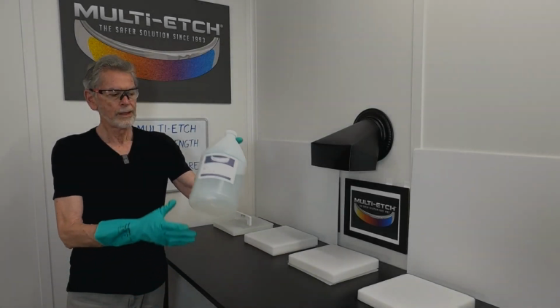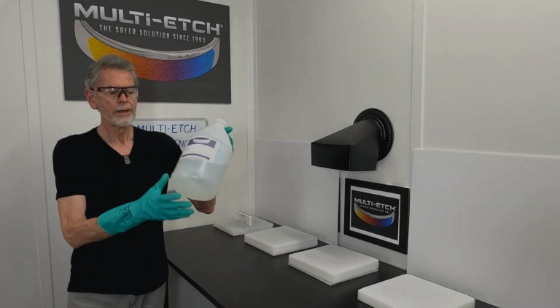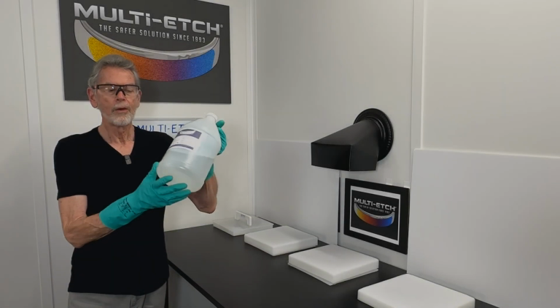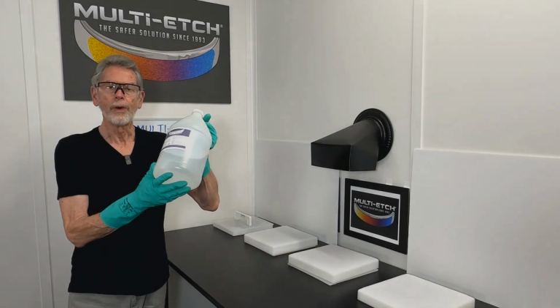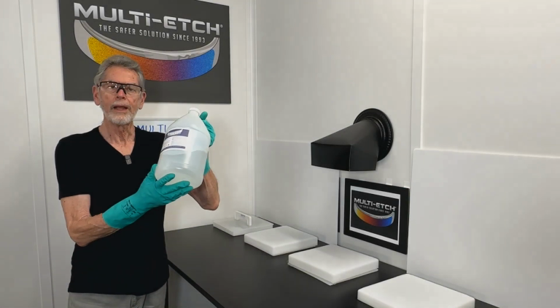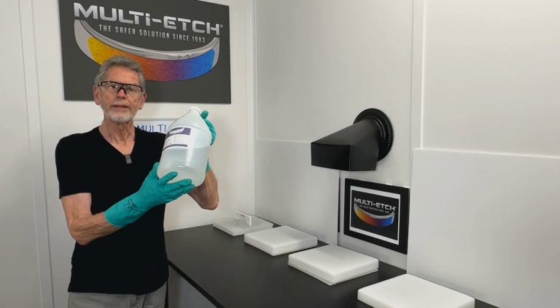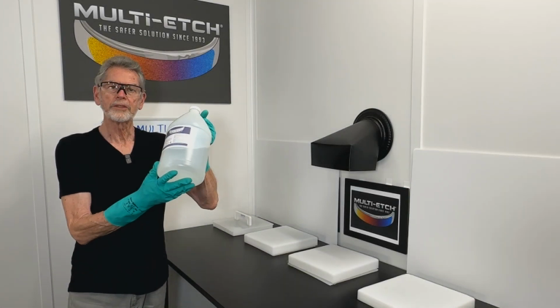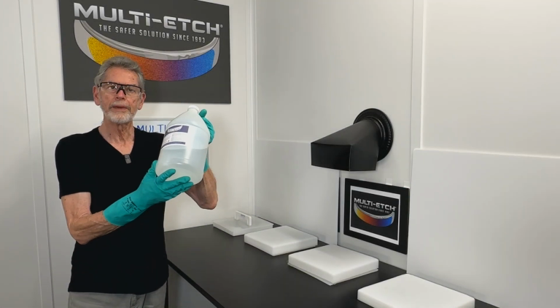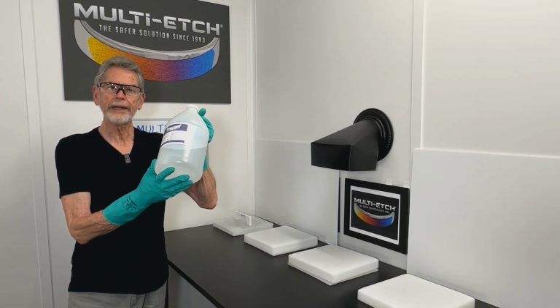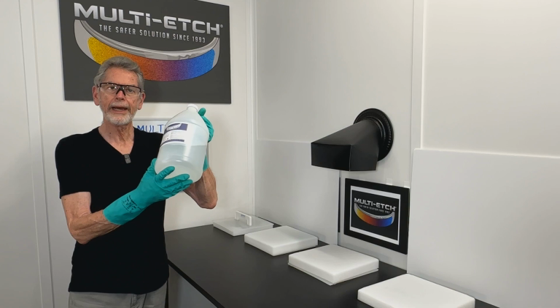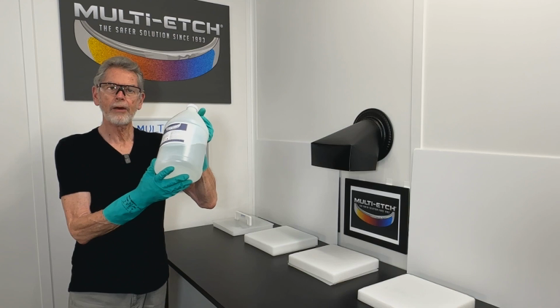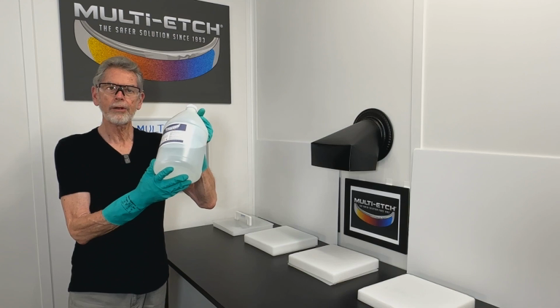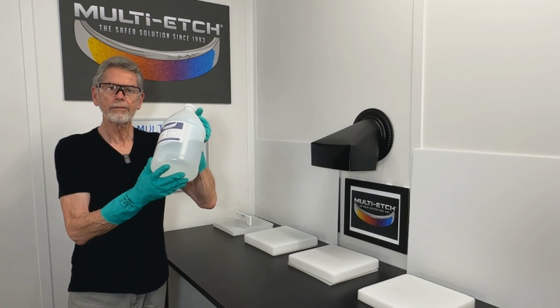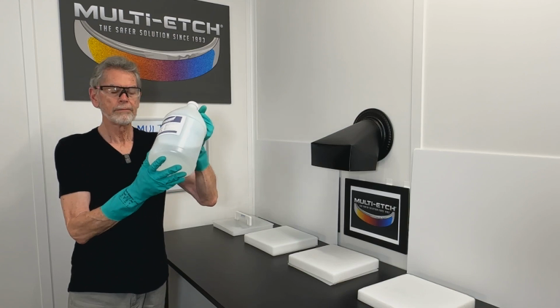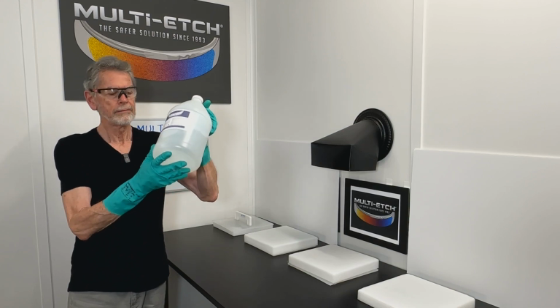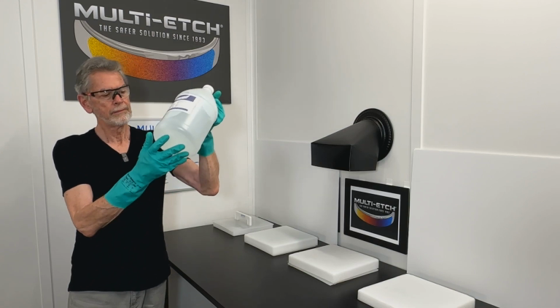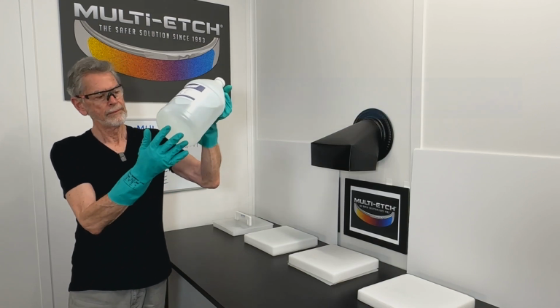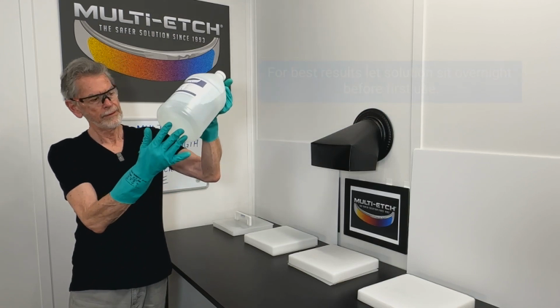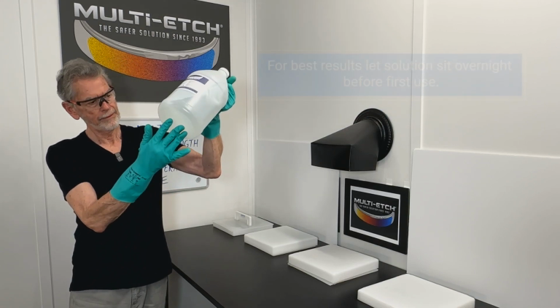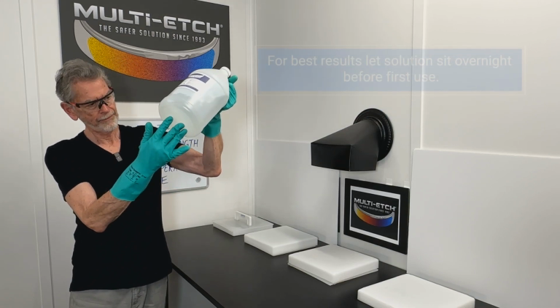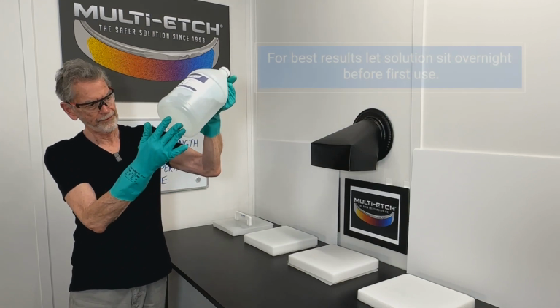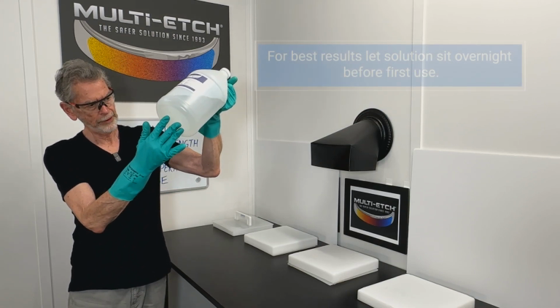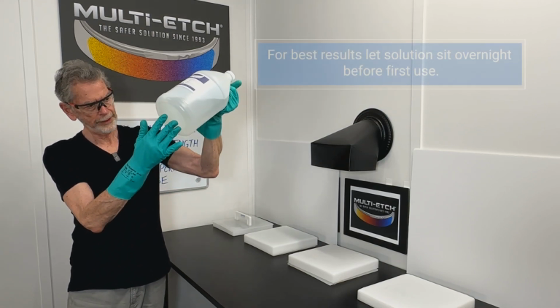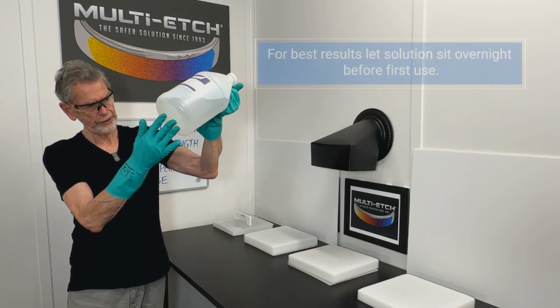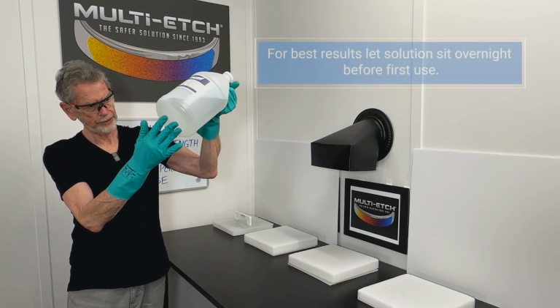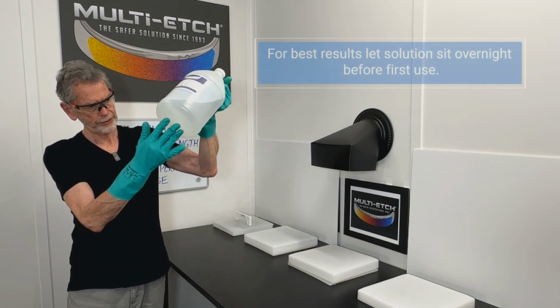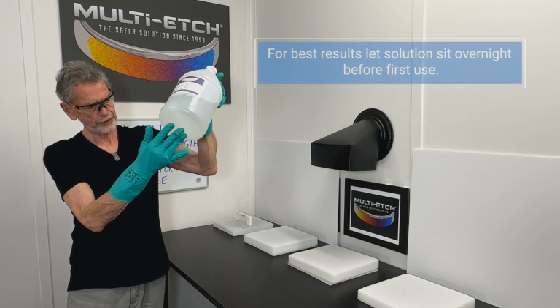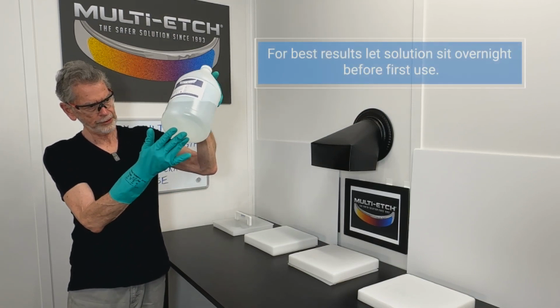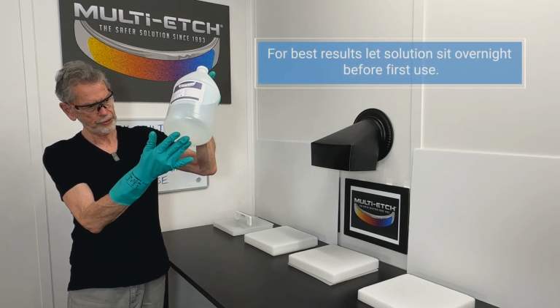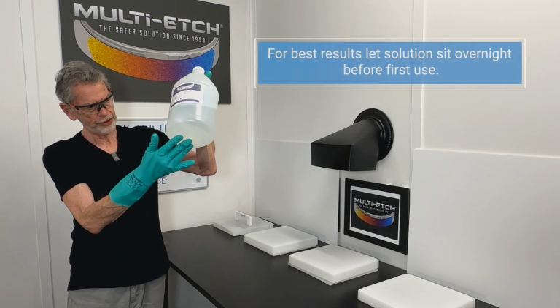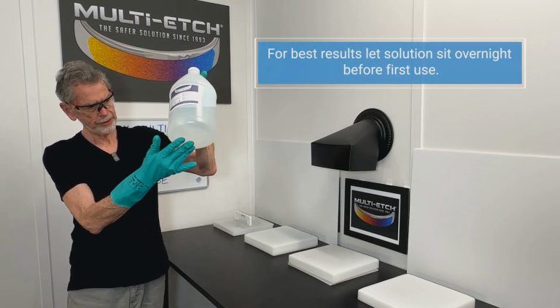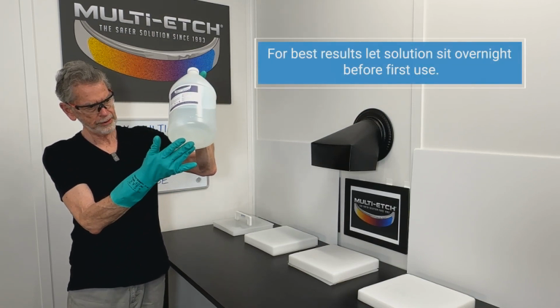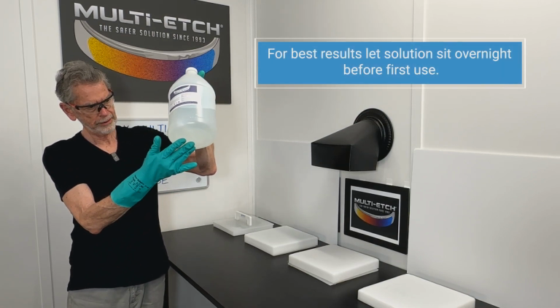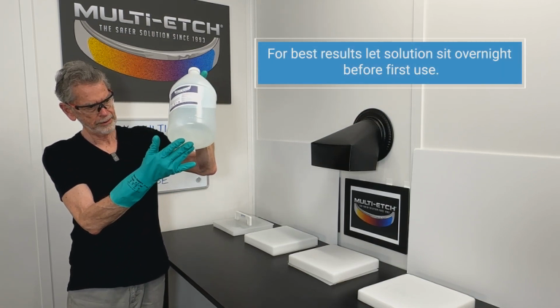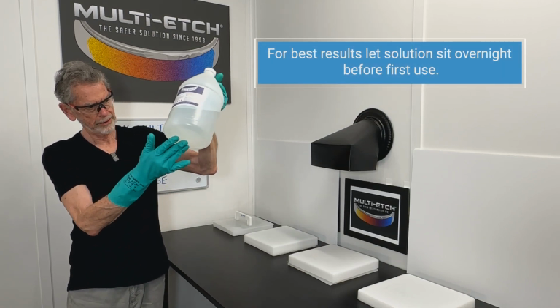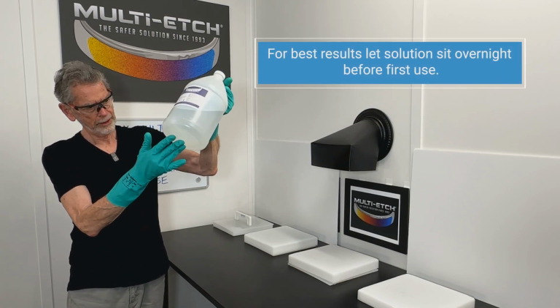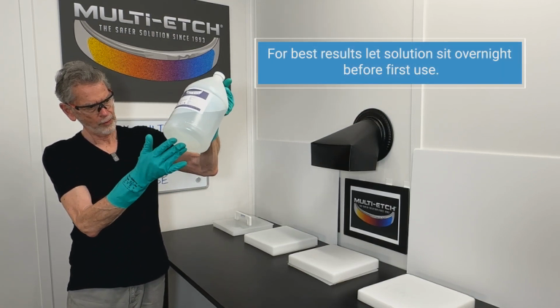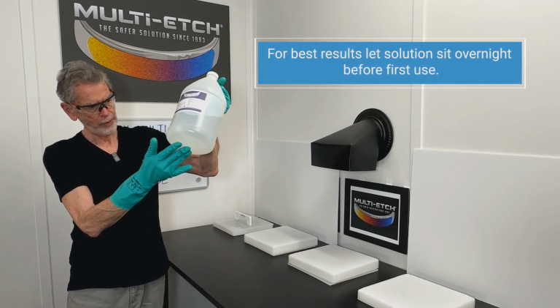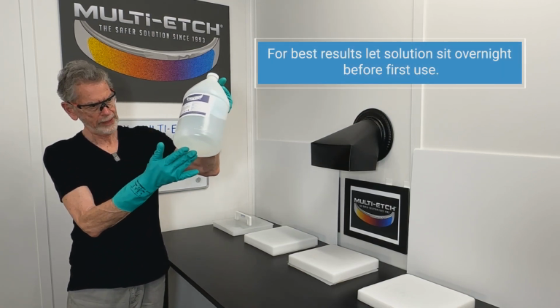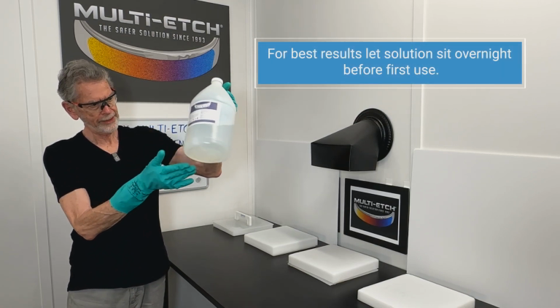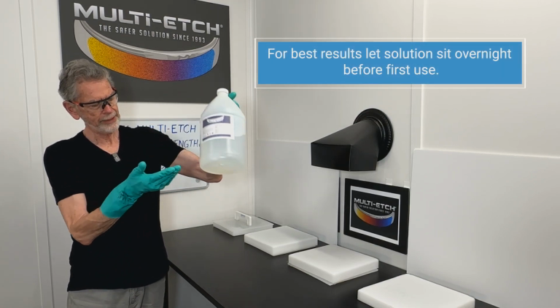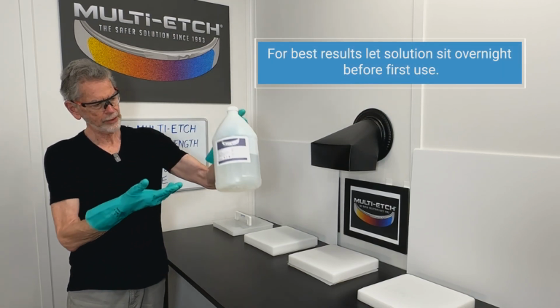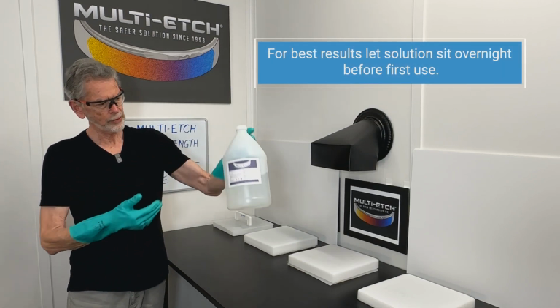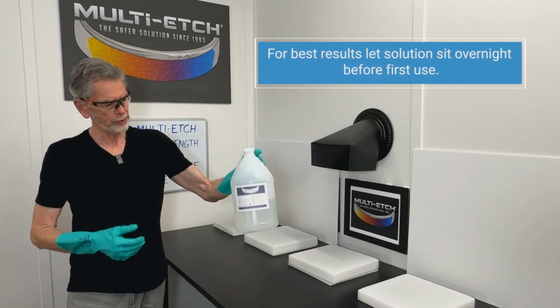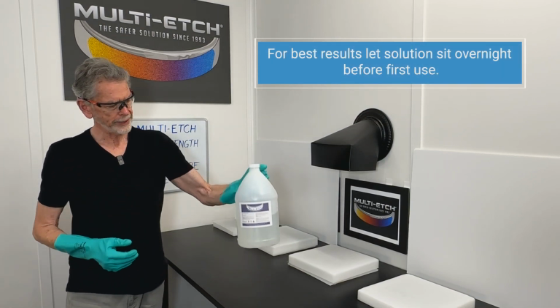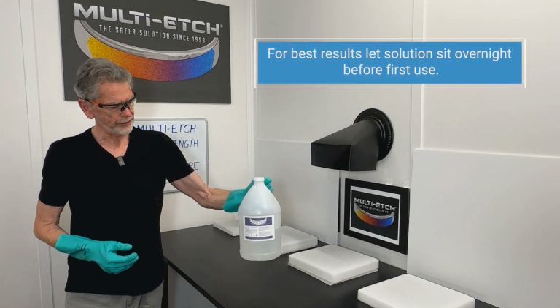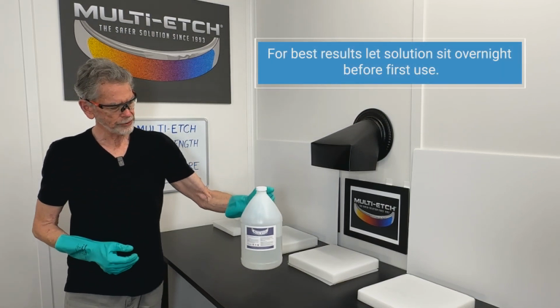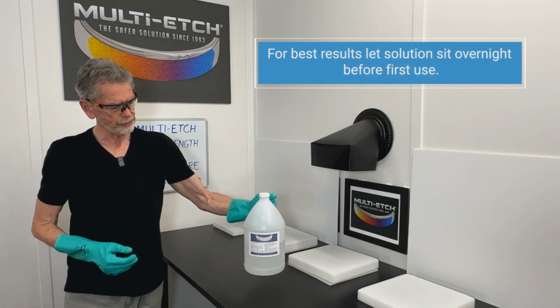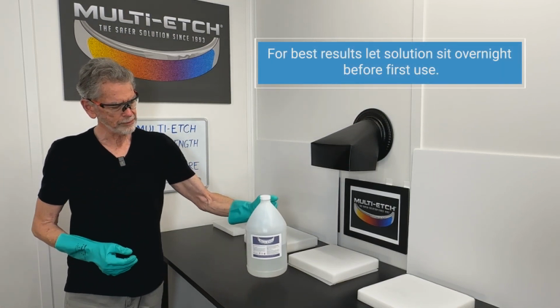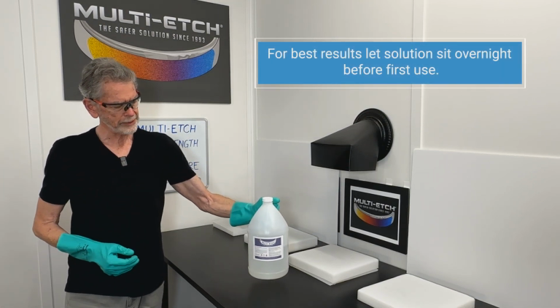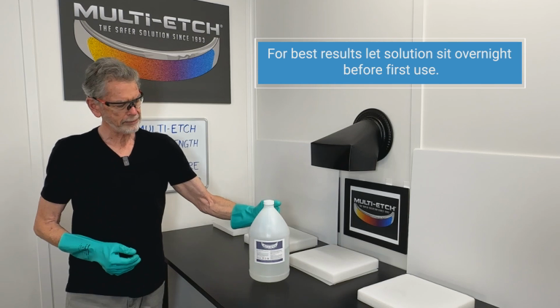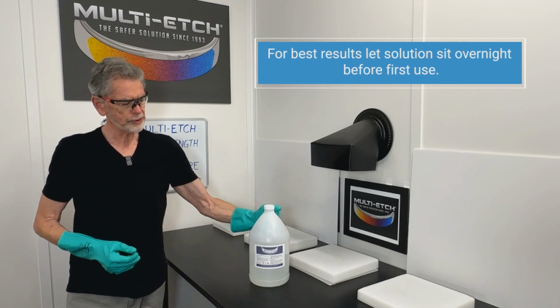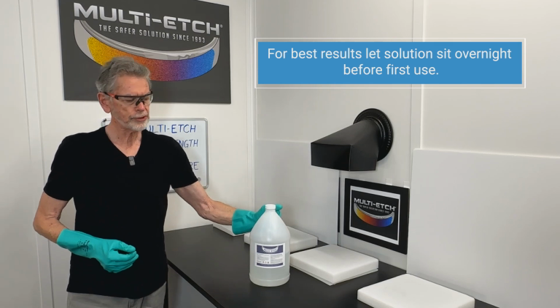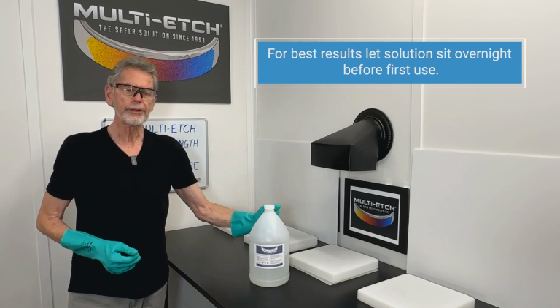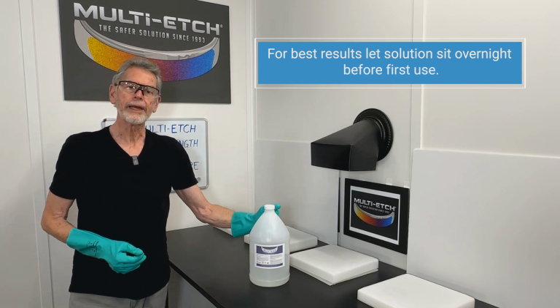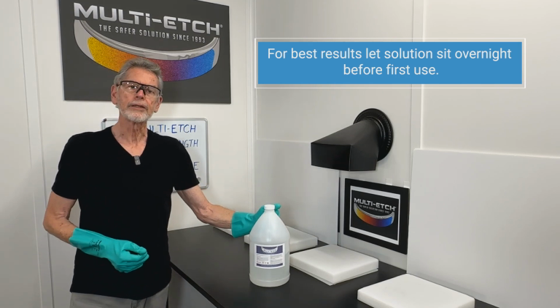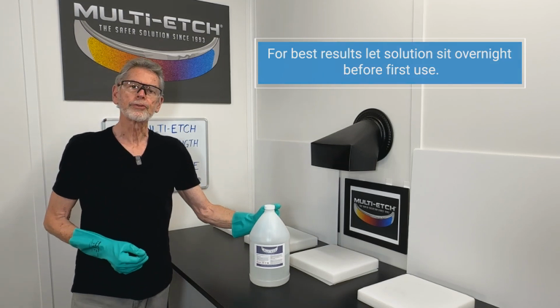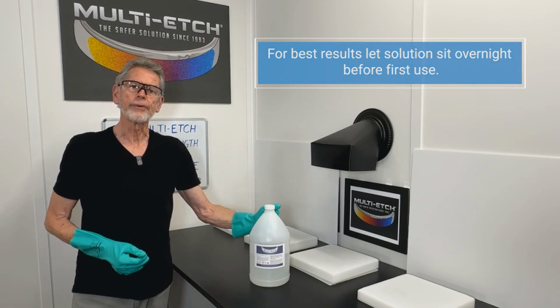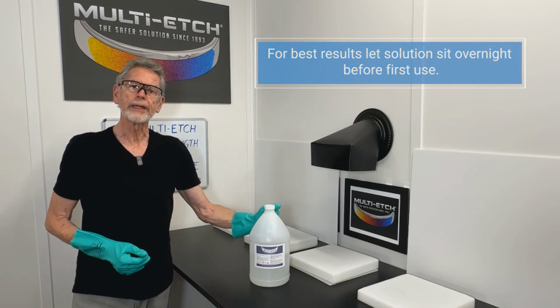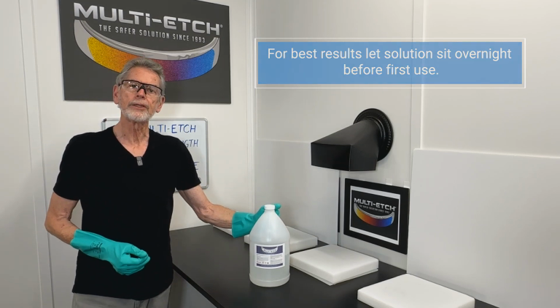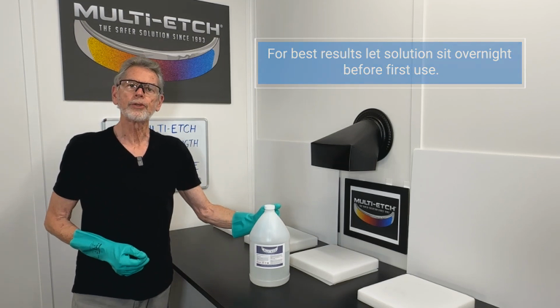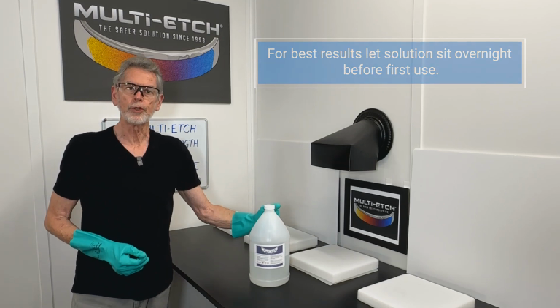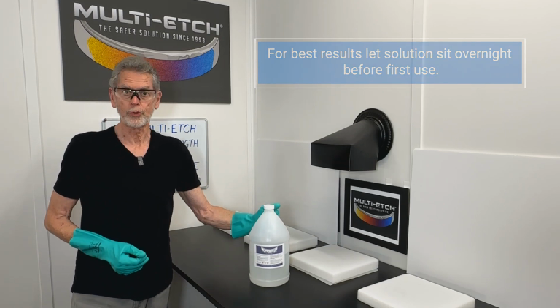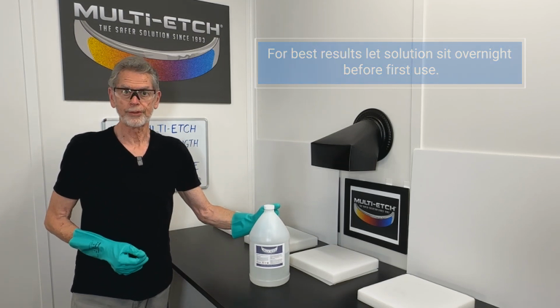It's been an hour — fully into solution. We'll let that cool down to room temperature and it's ready to use.